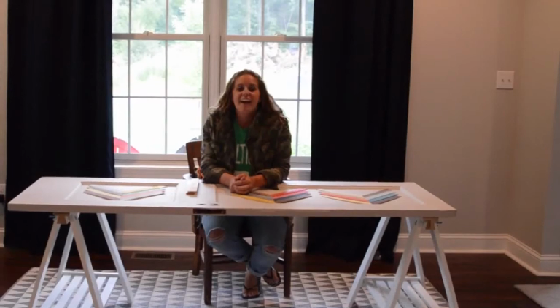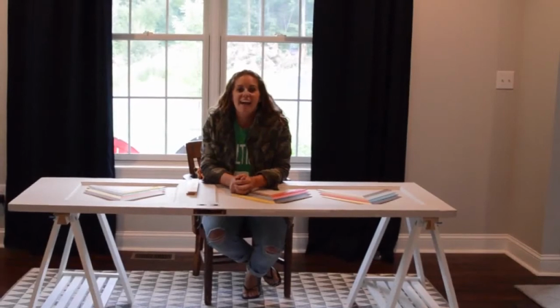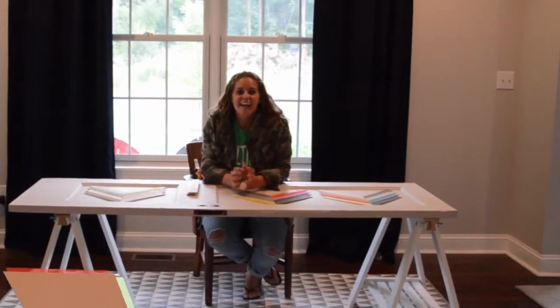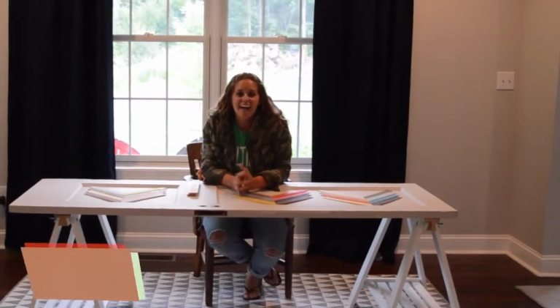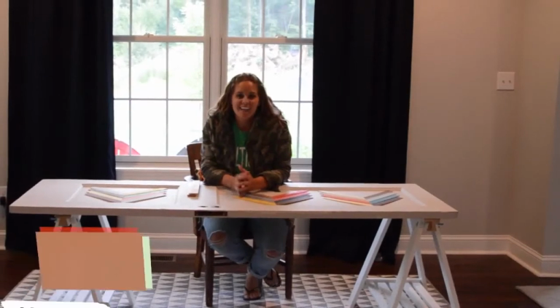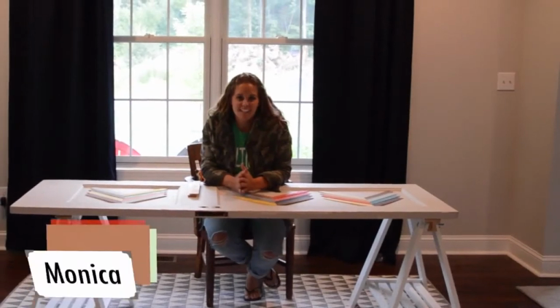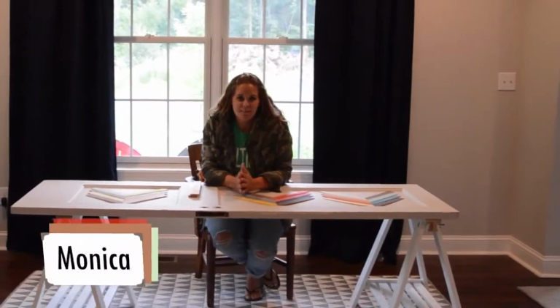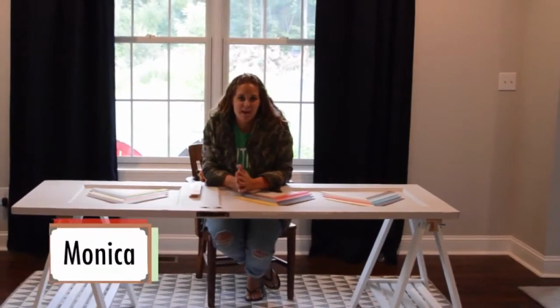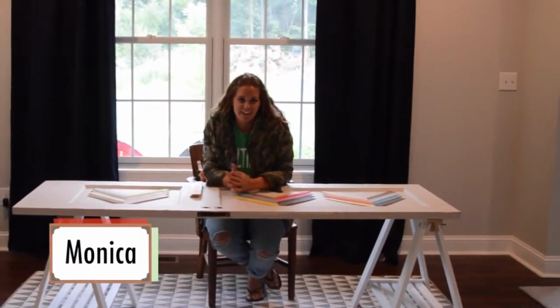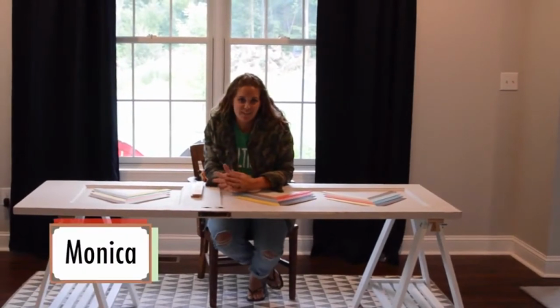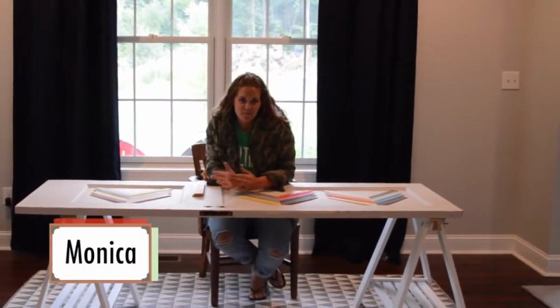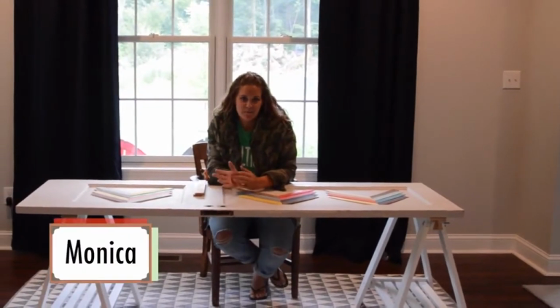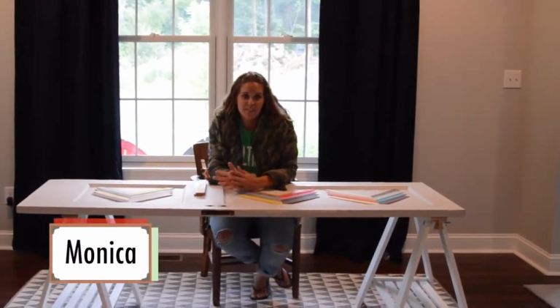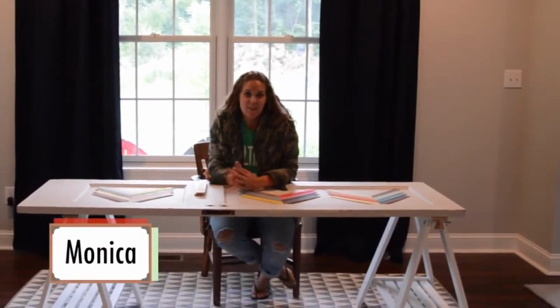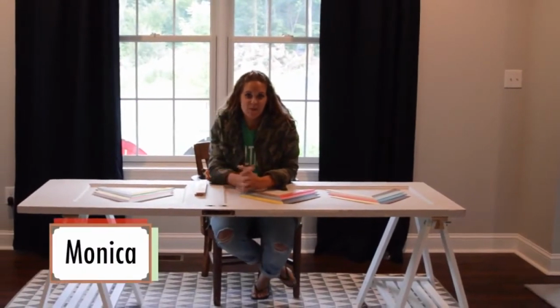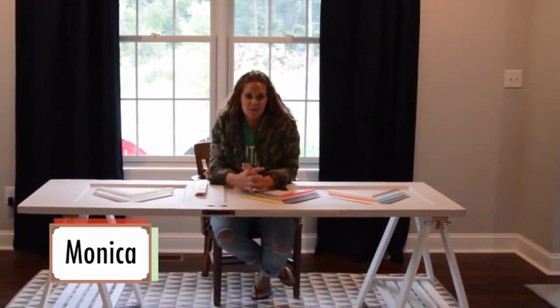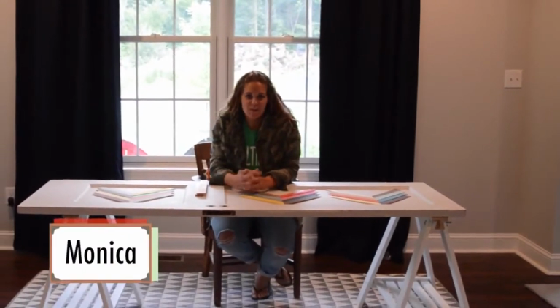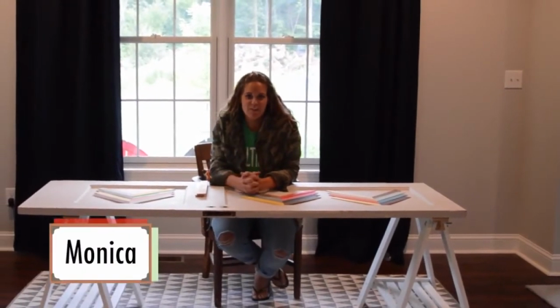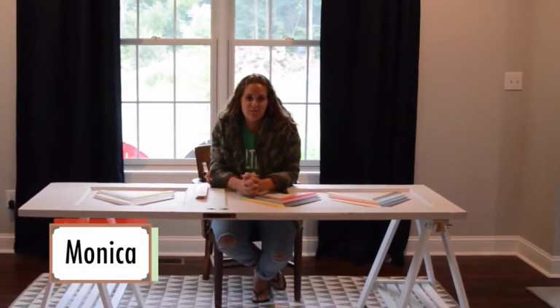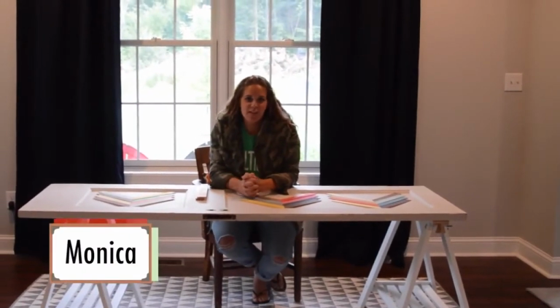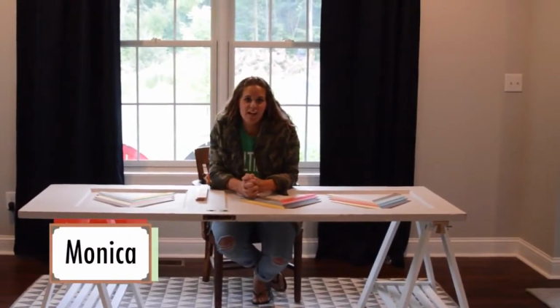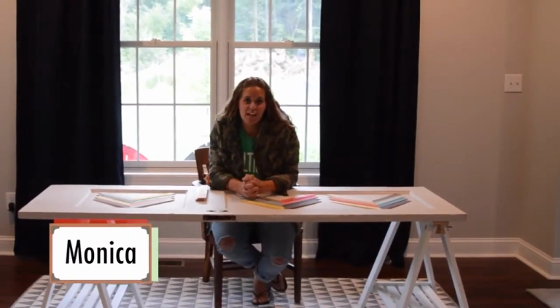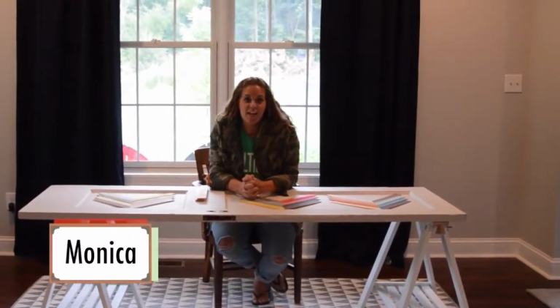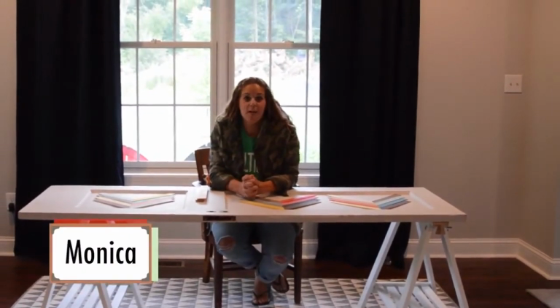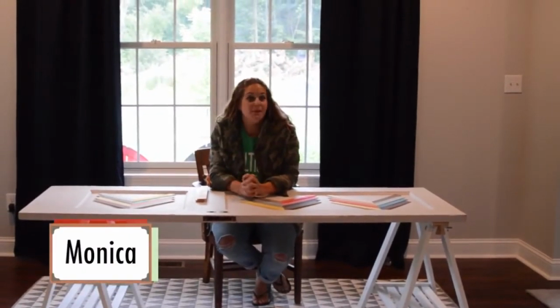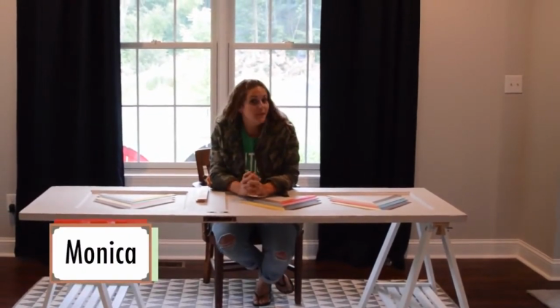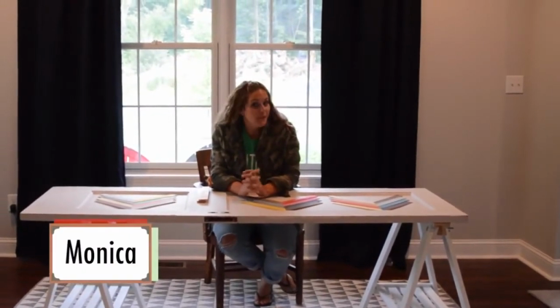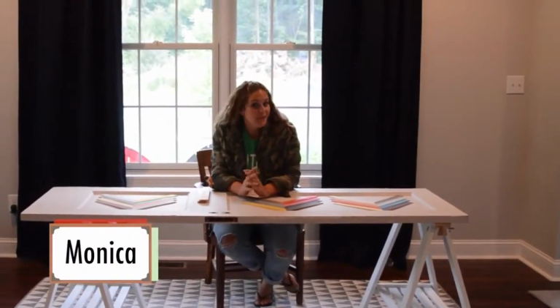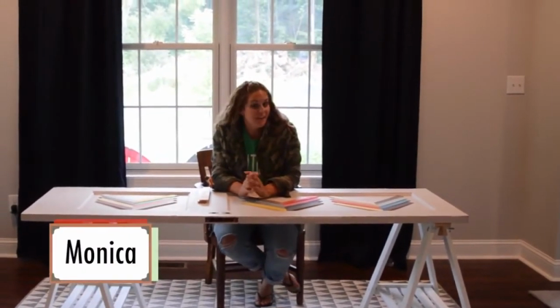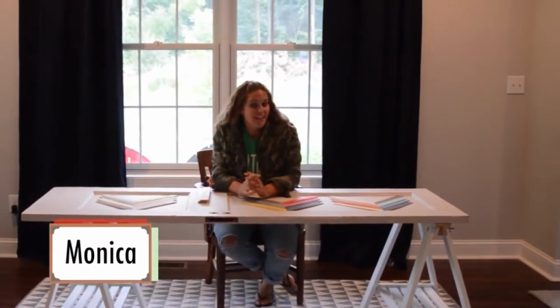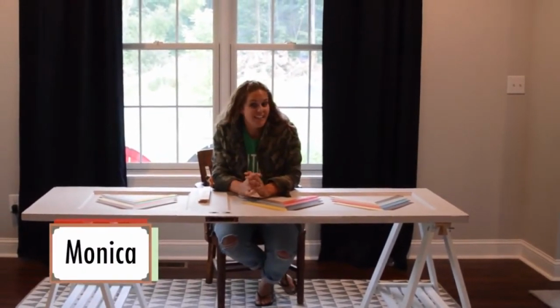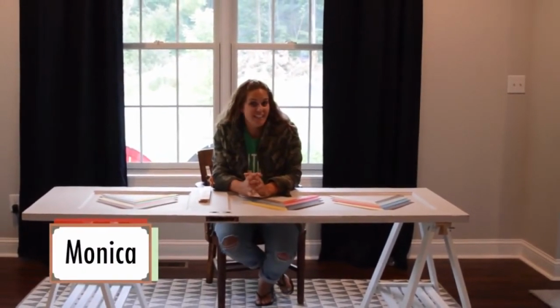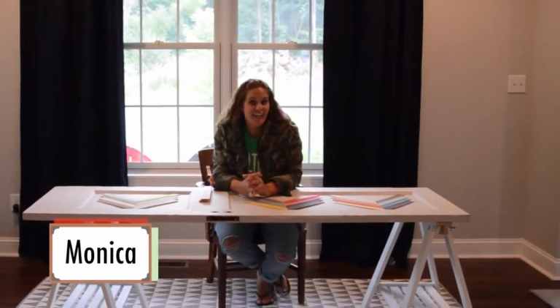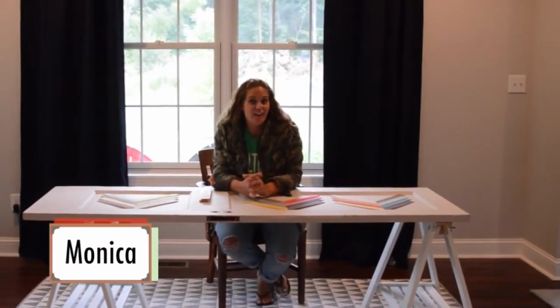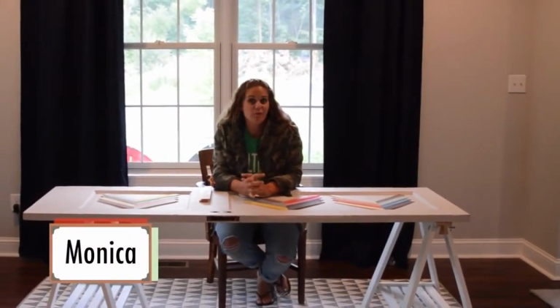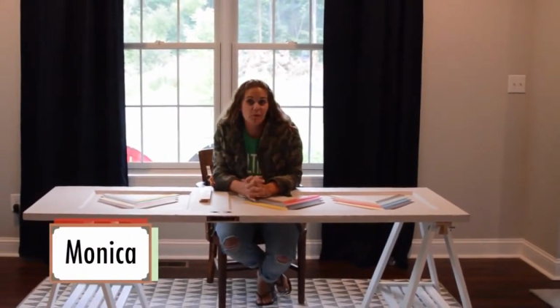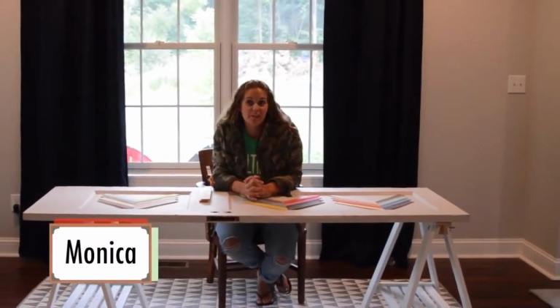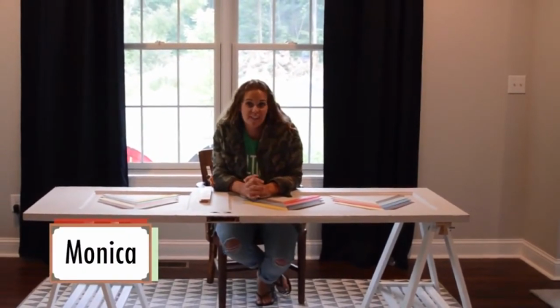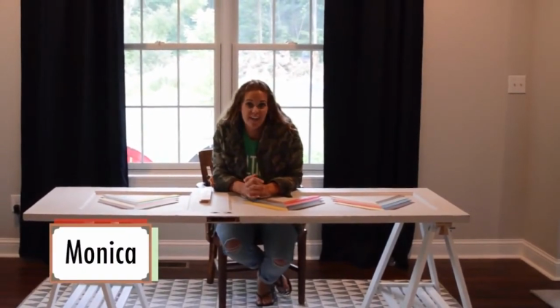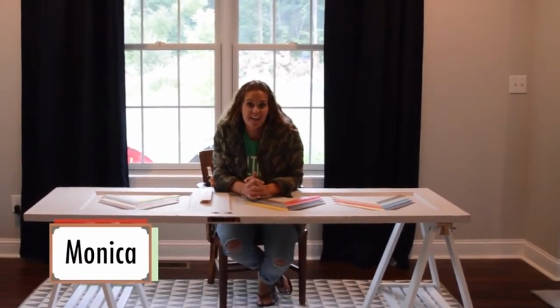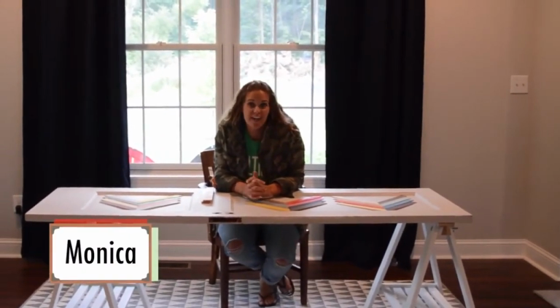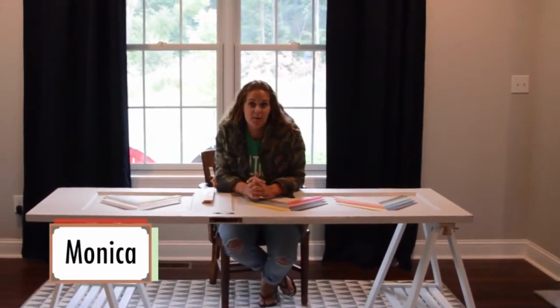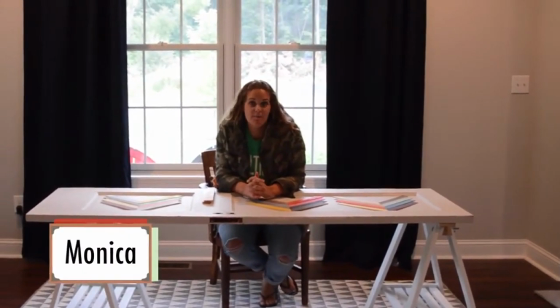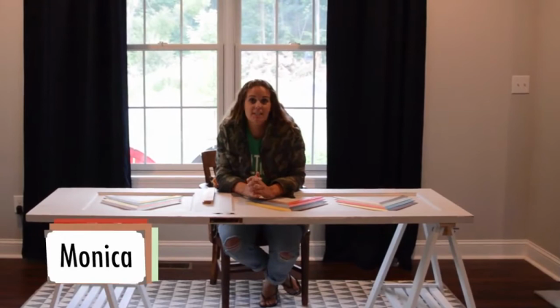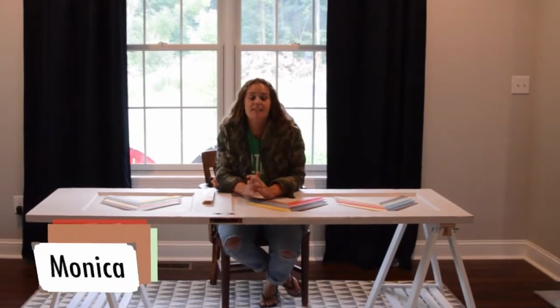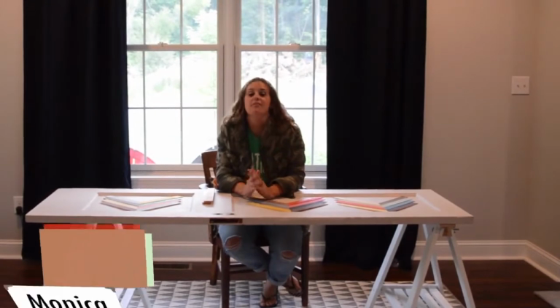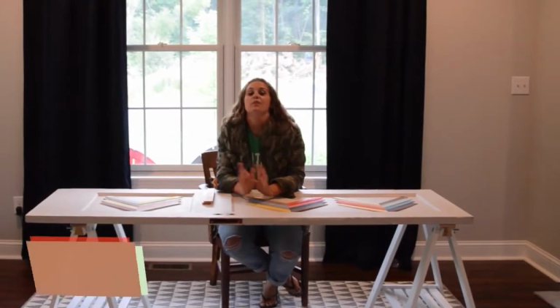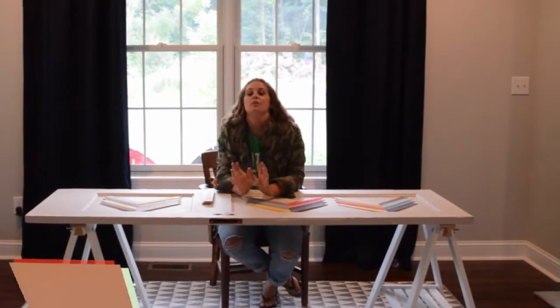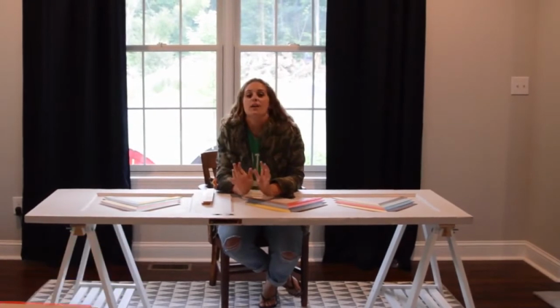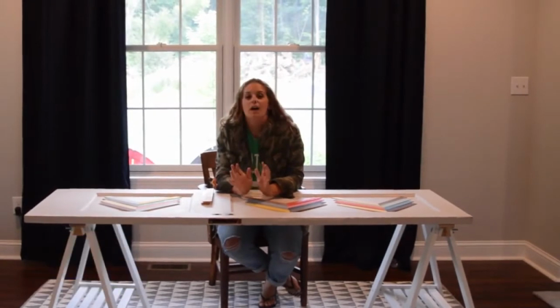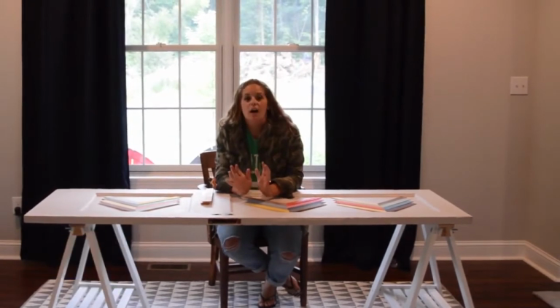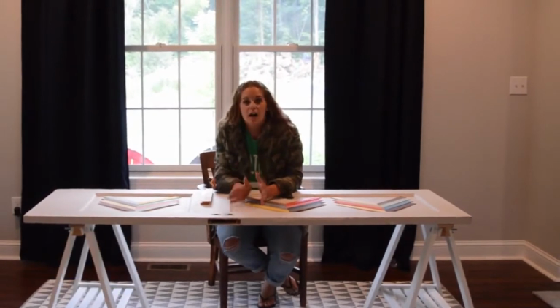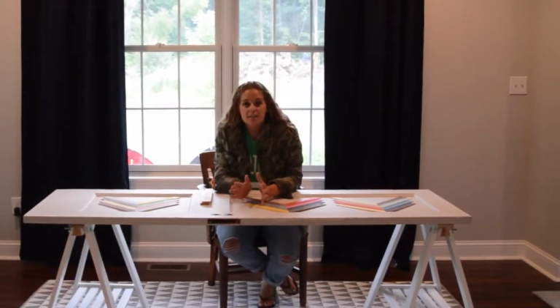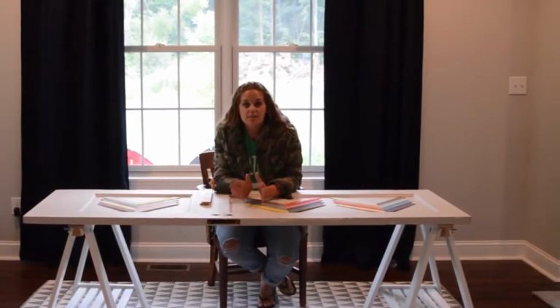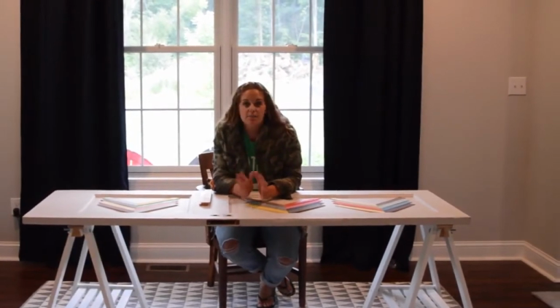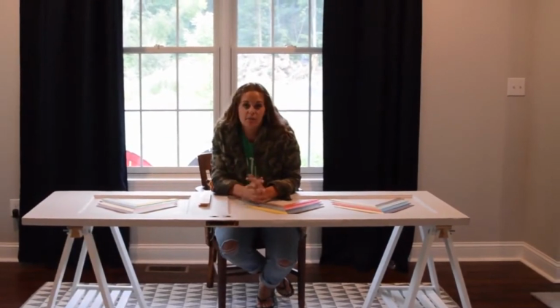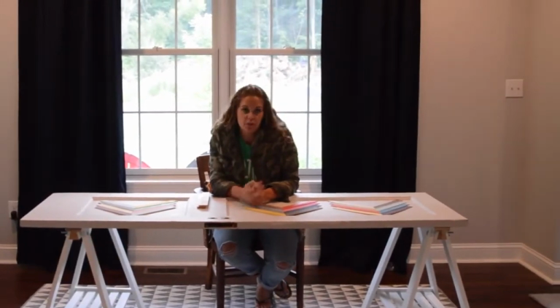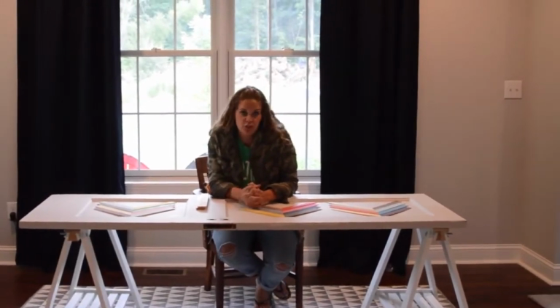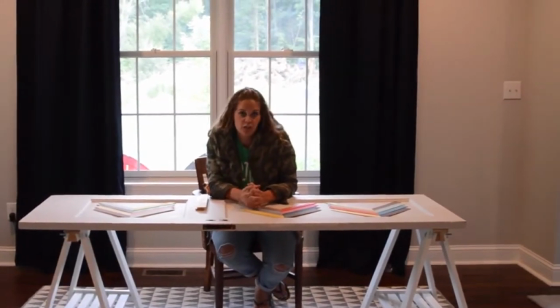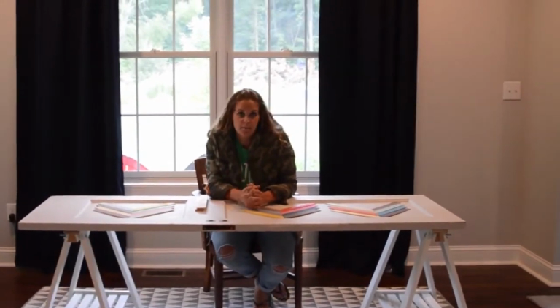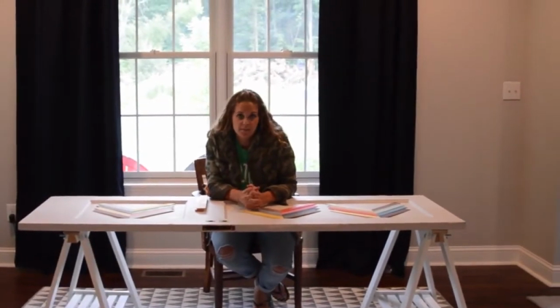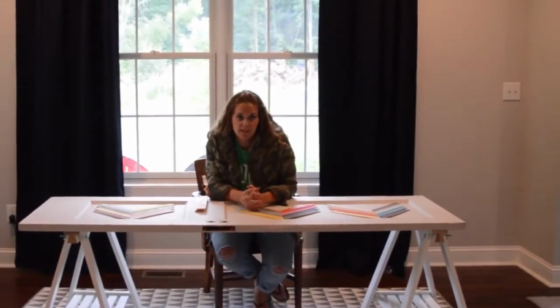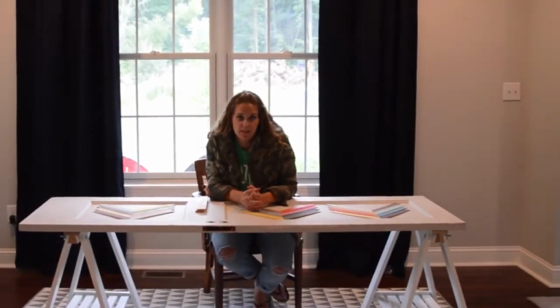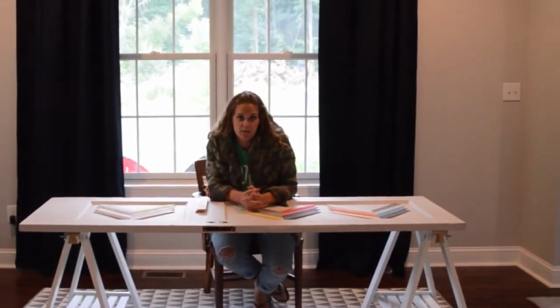Hey guys, it's Monica from East Coast Creative Blog, and I'm here with you today at ForRent.com to give you an awesome furniture upcycle.